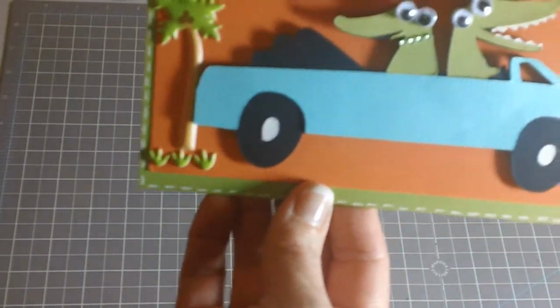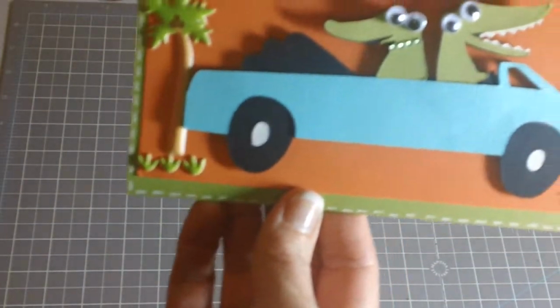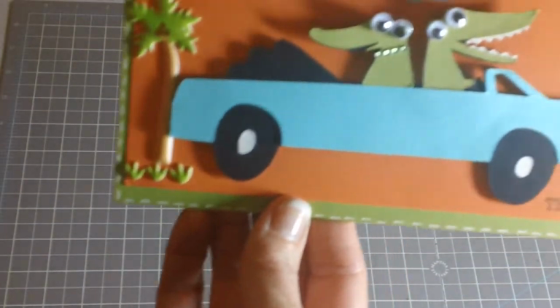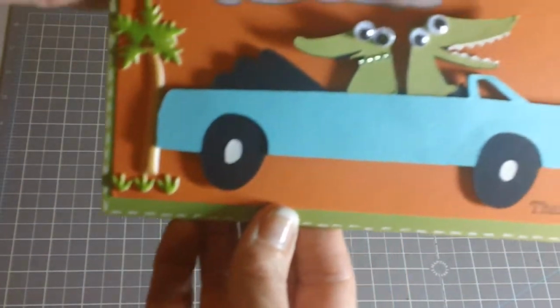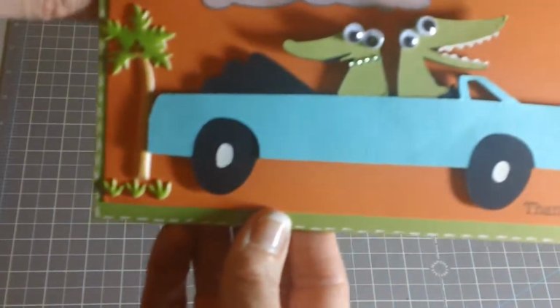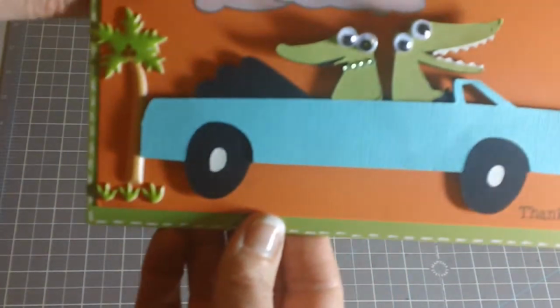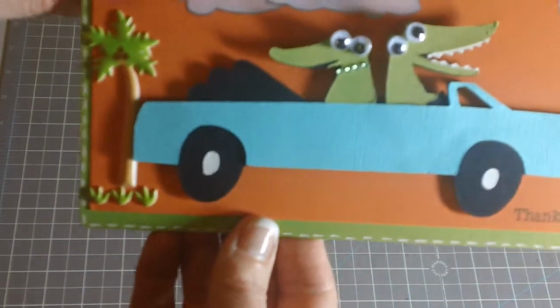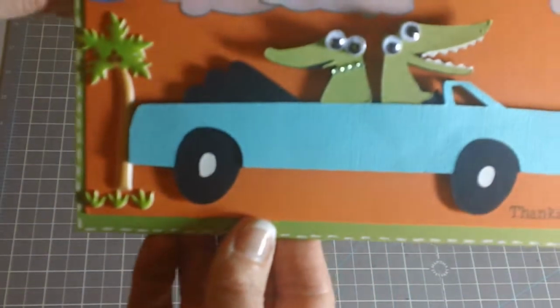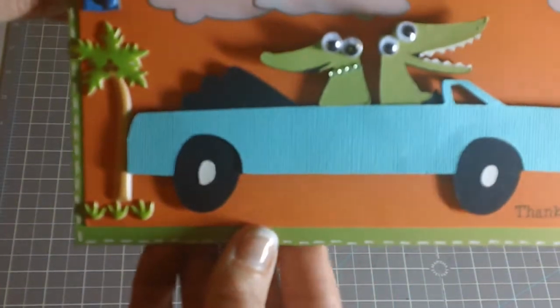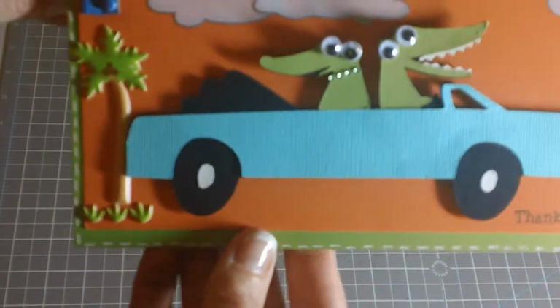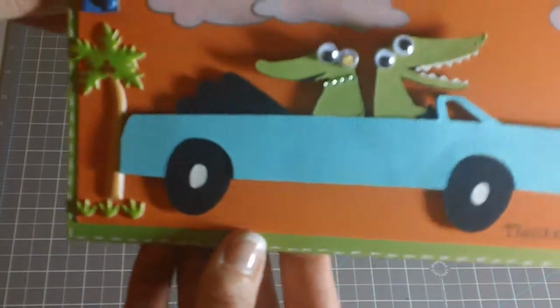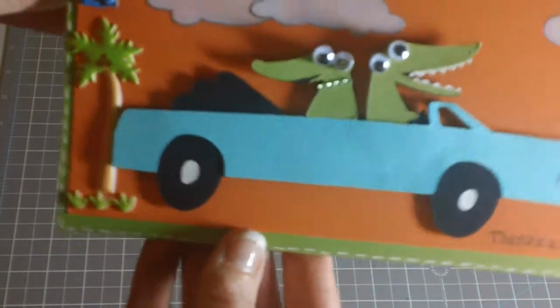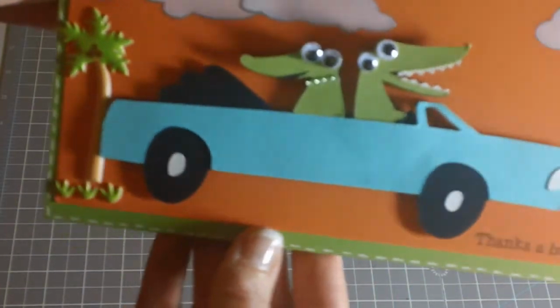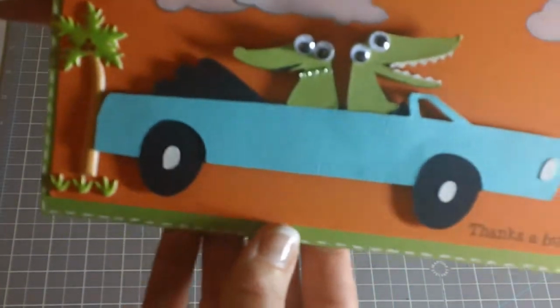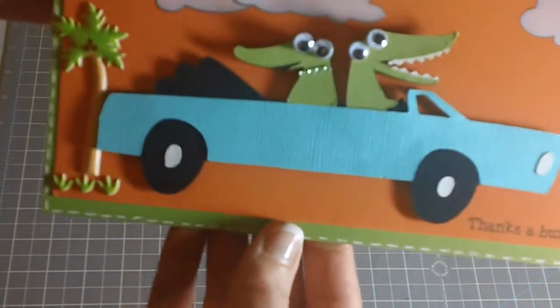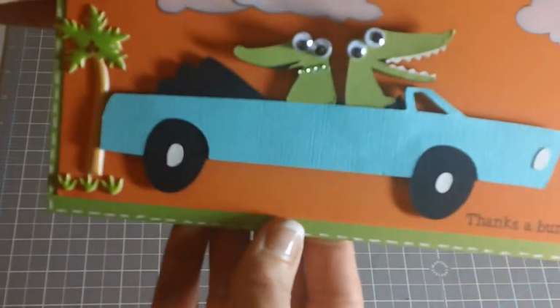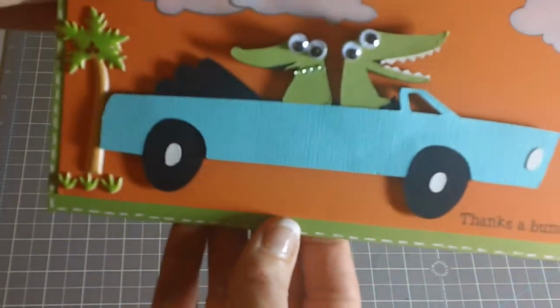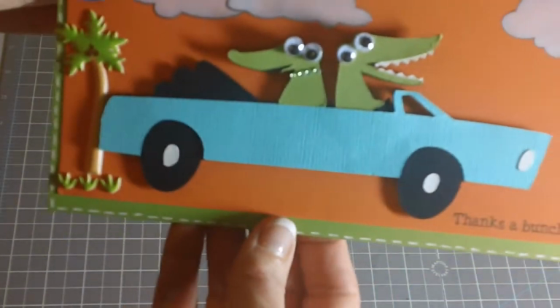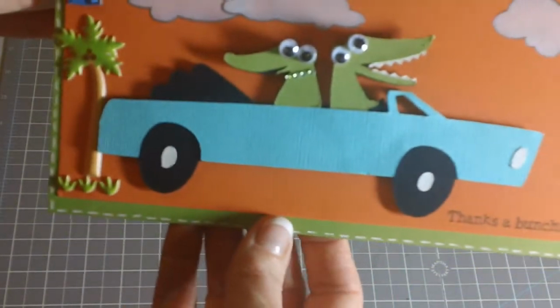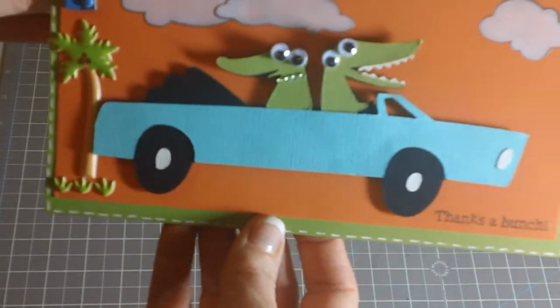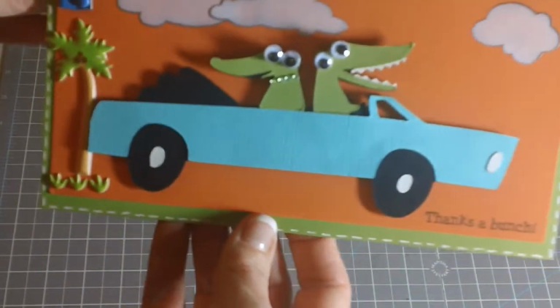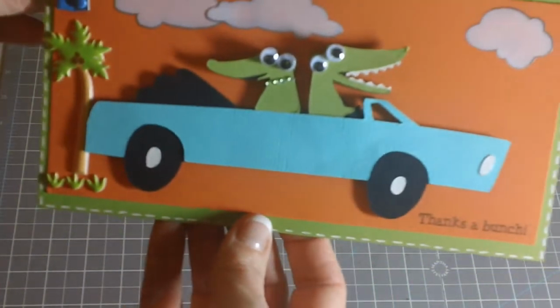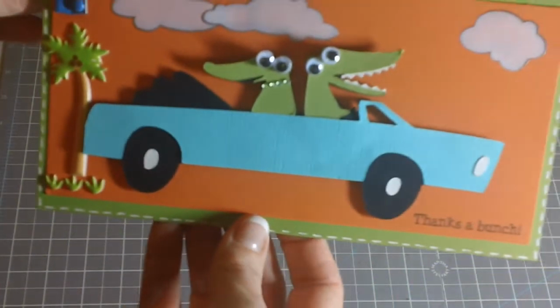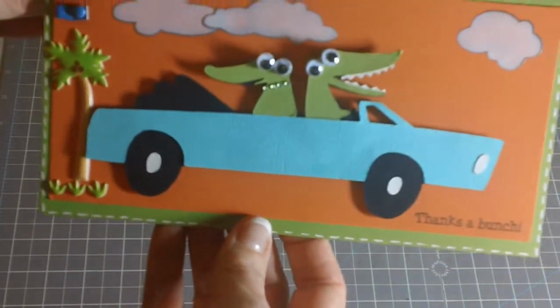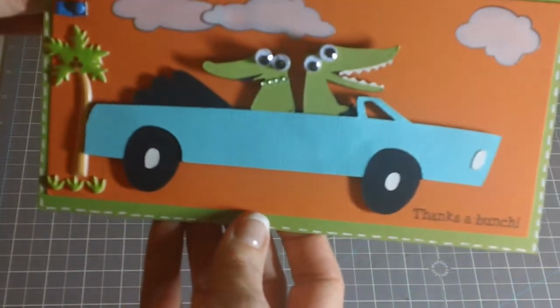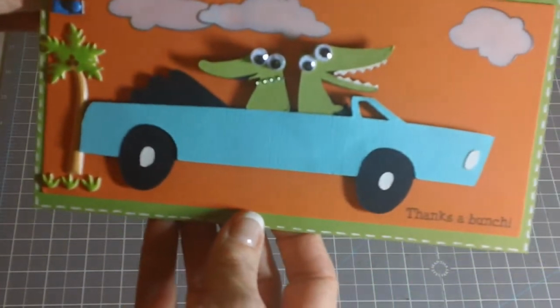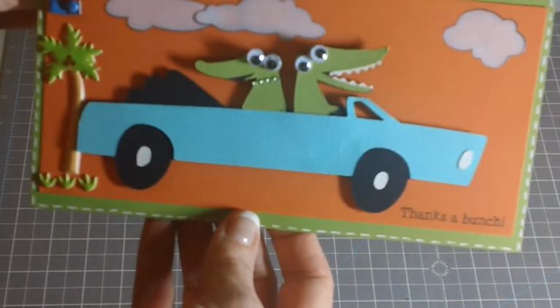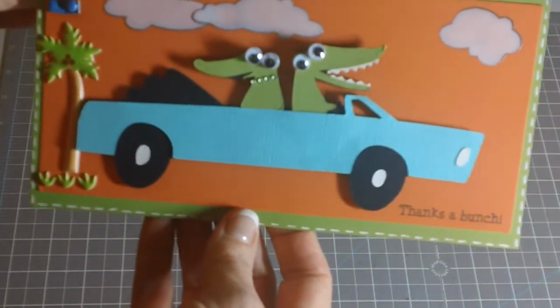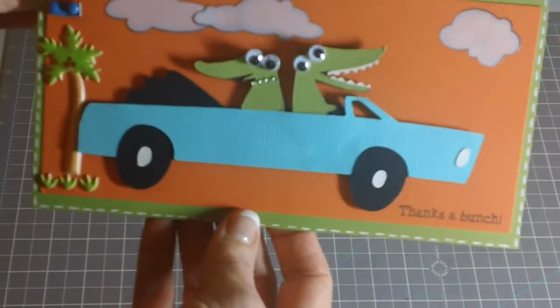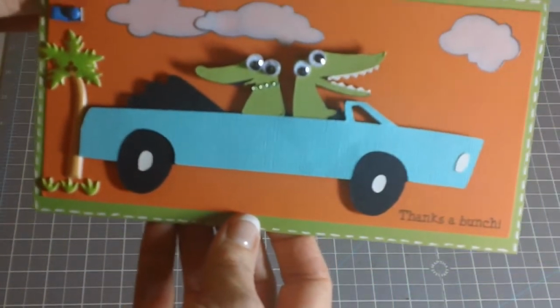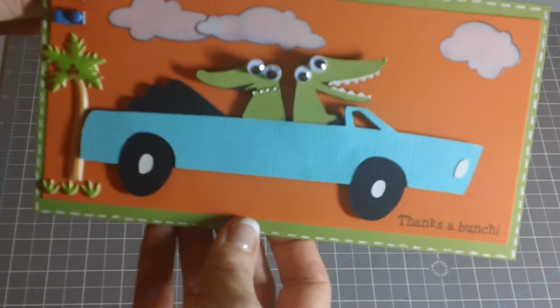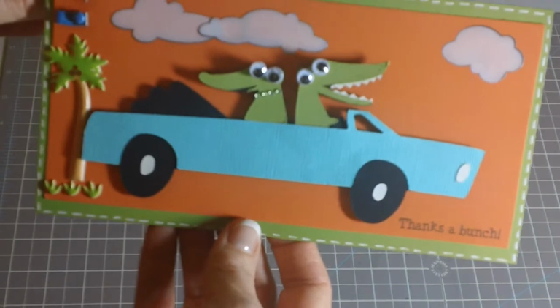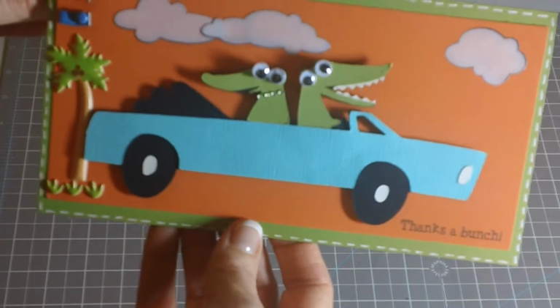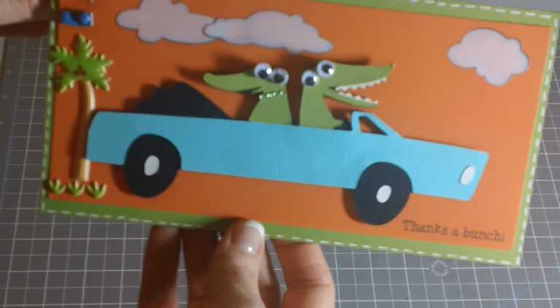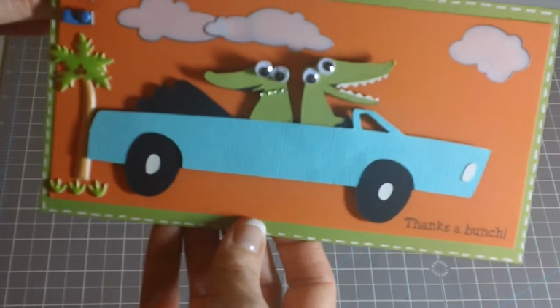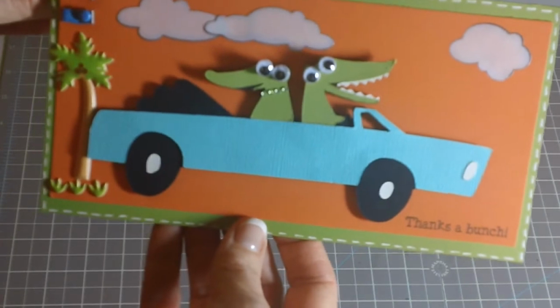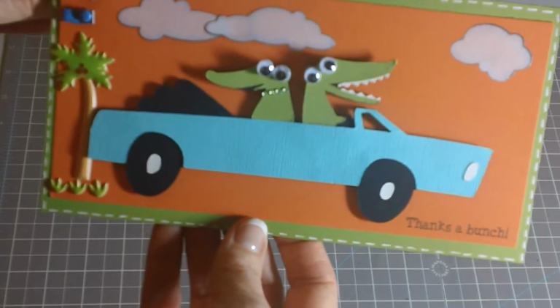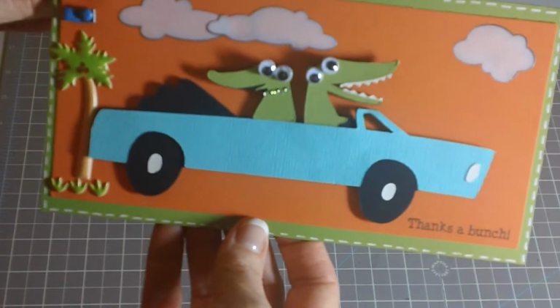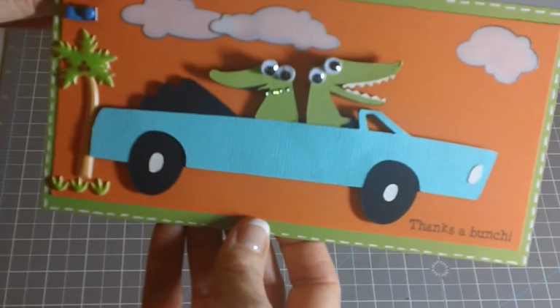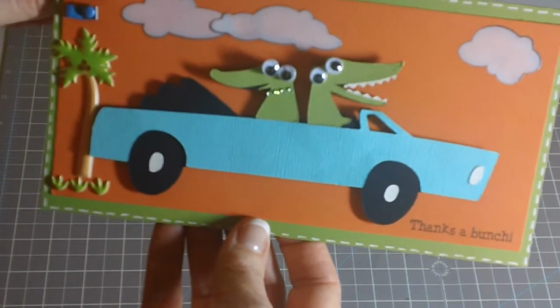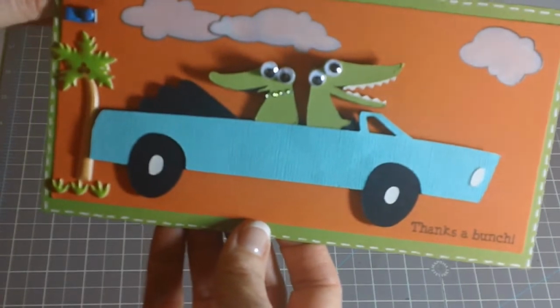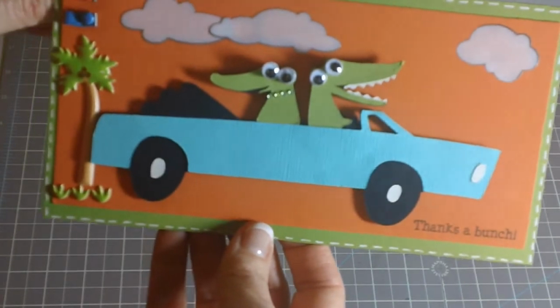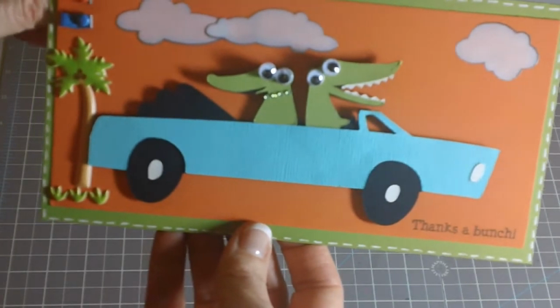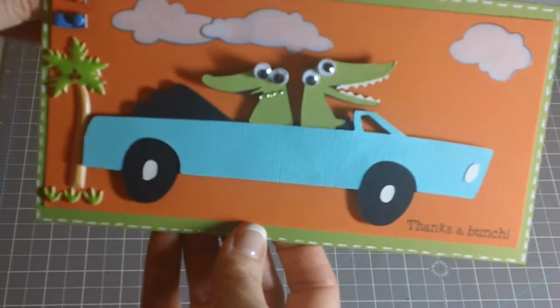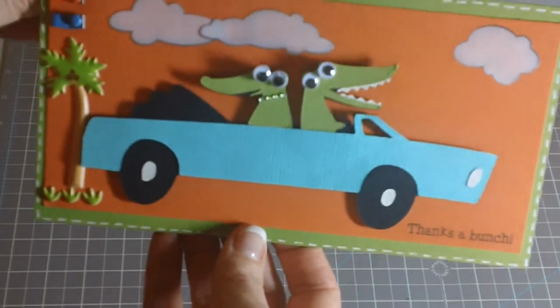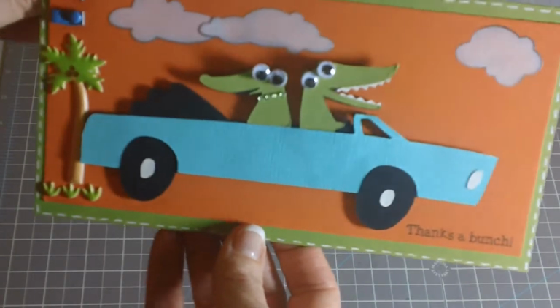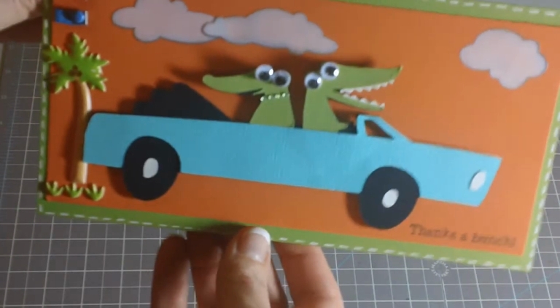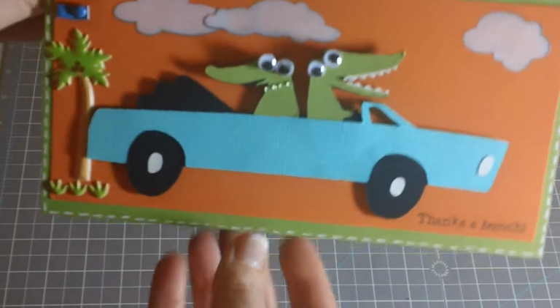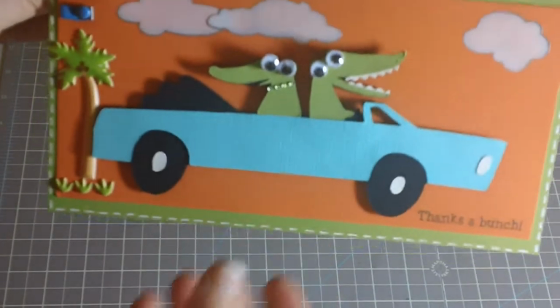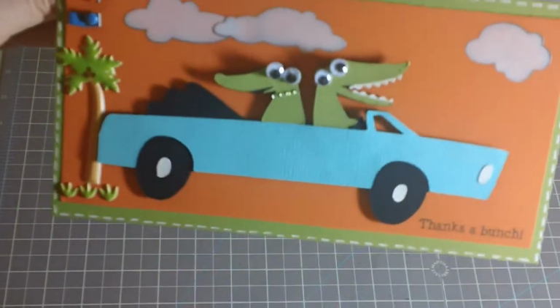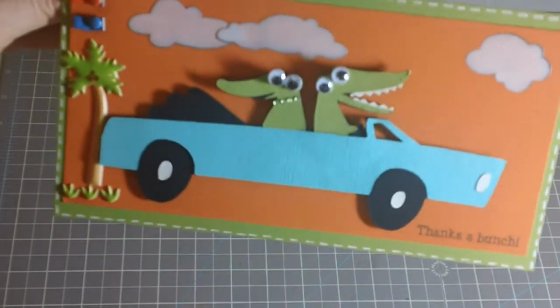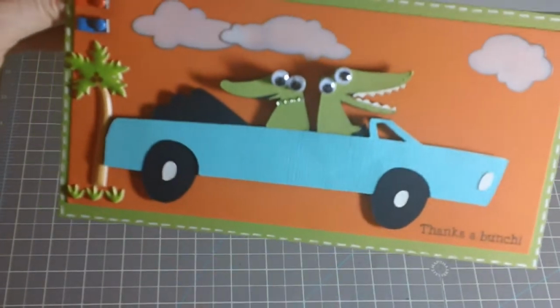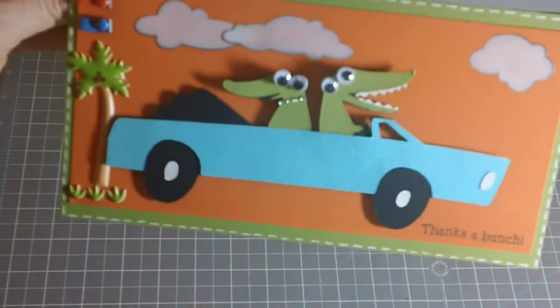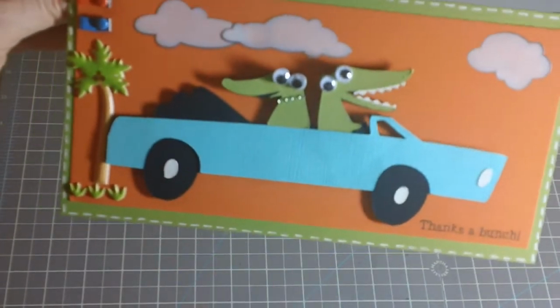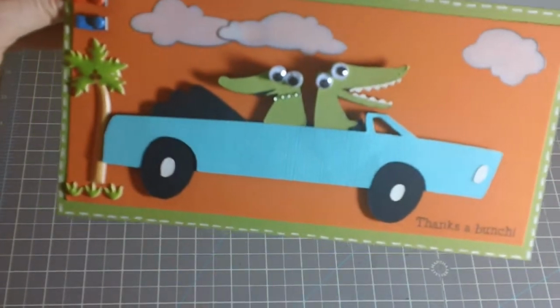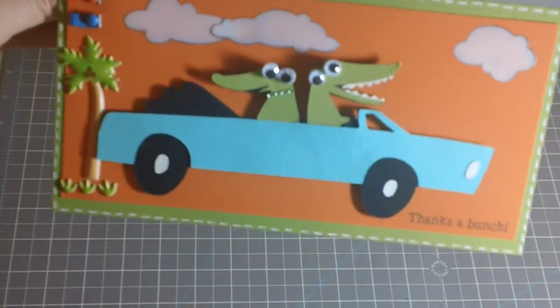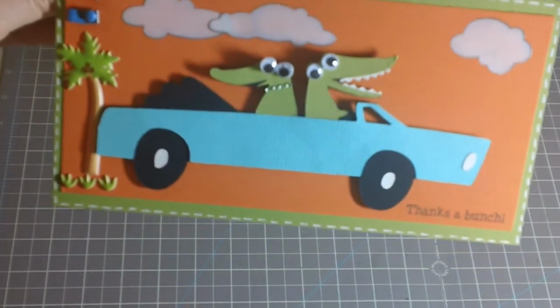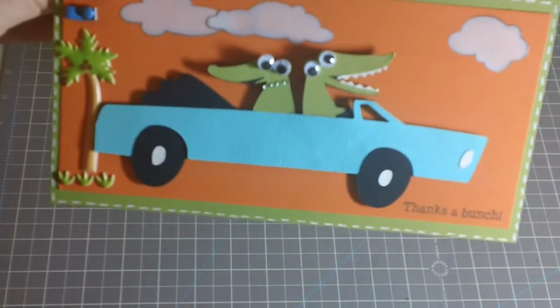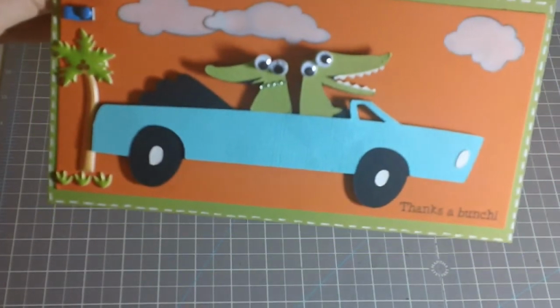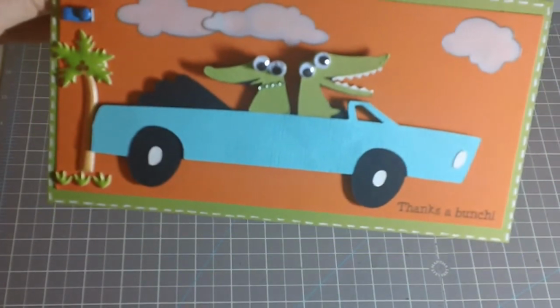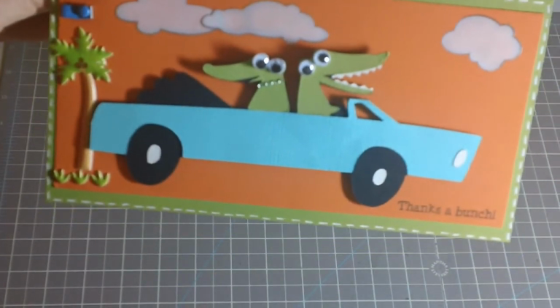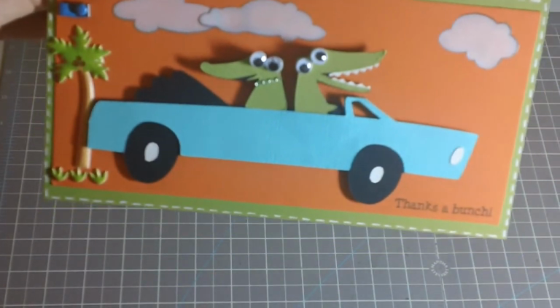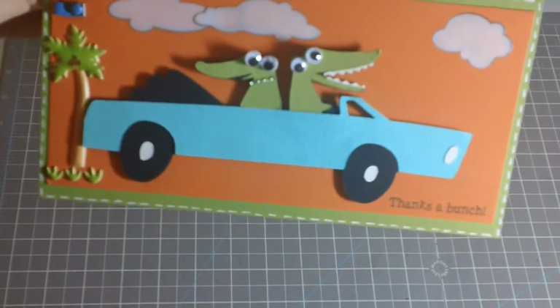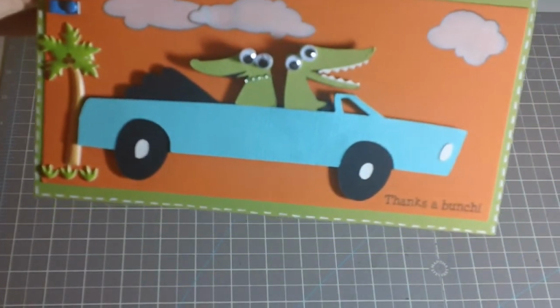So that is my completed card. Hope you guys enjoy this and have a wonderful day everybody. Take care, bye-bye!